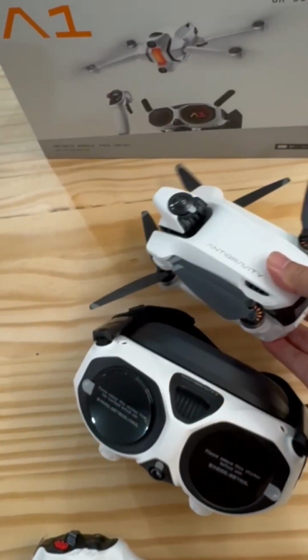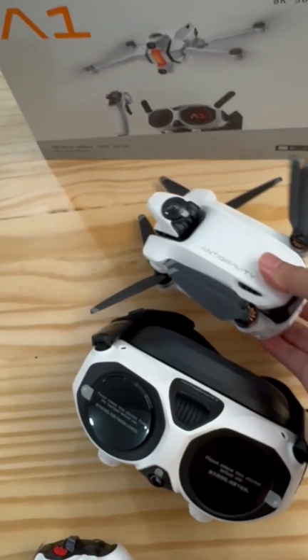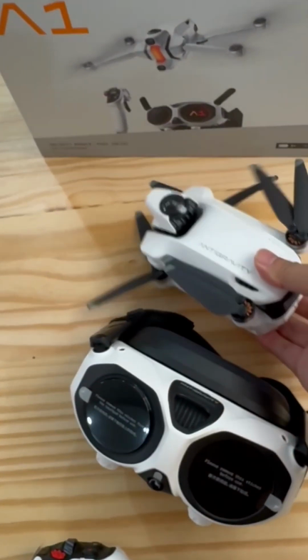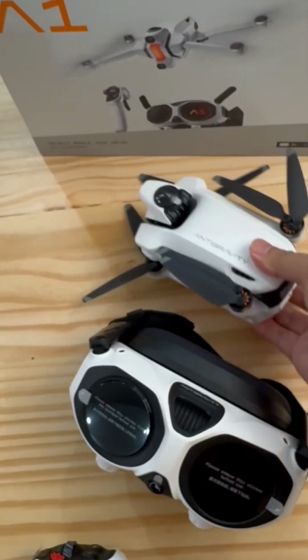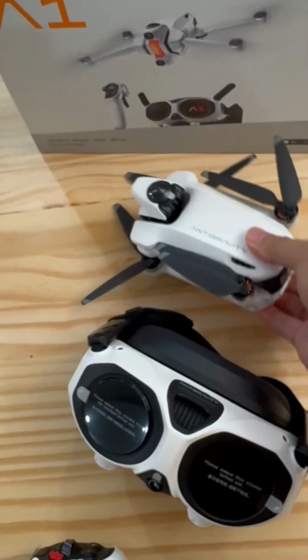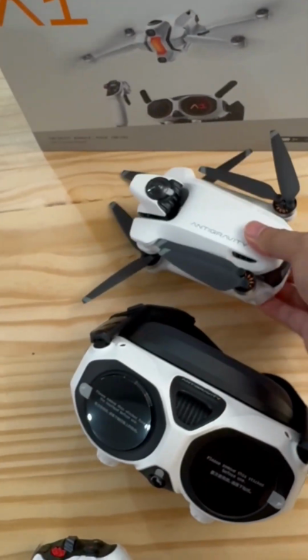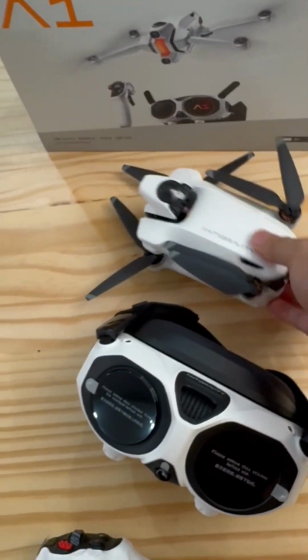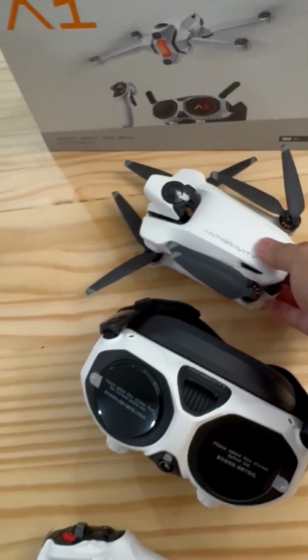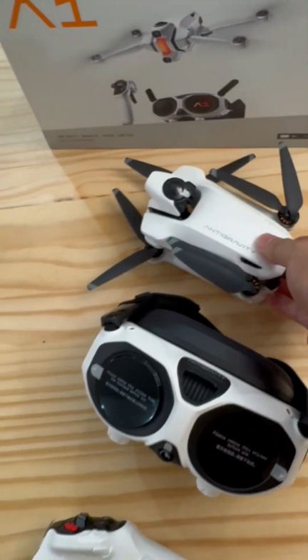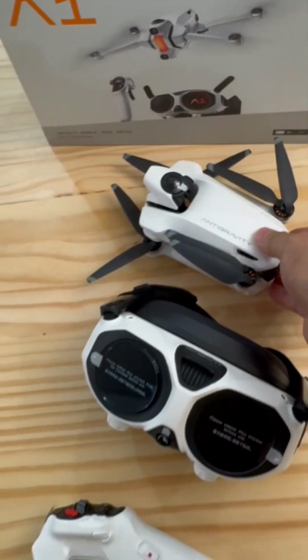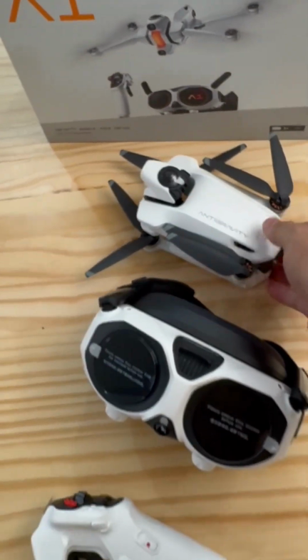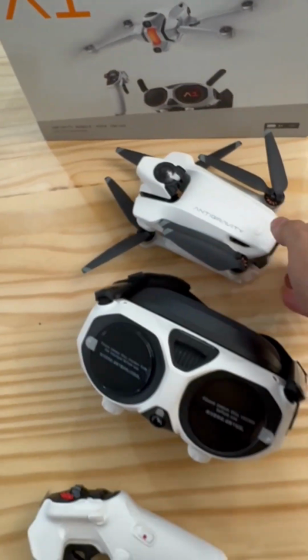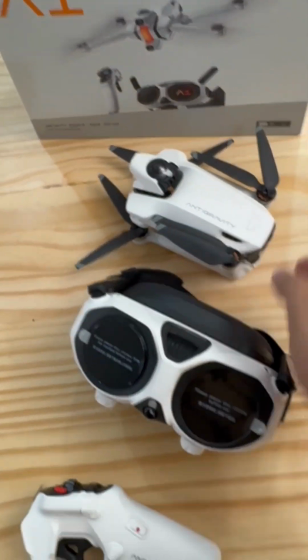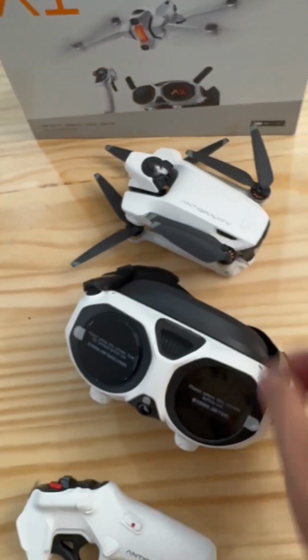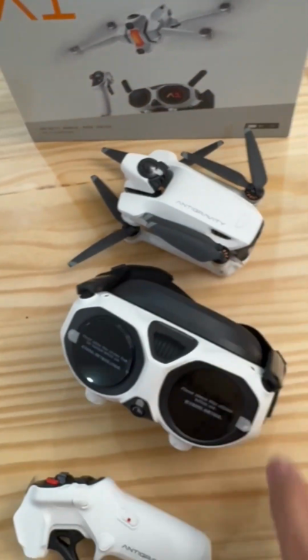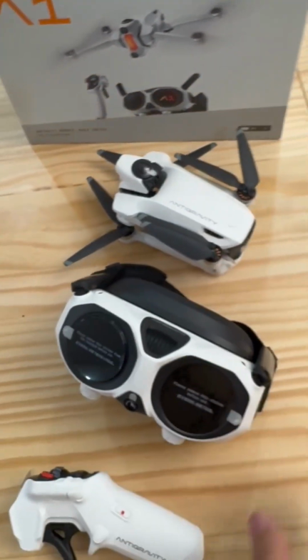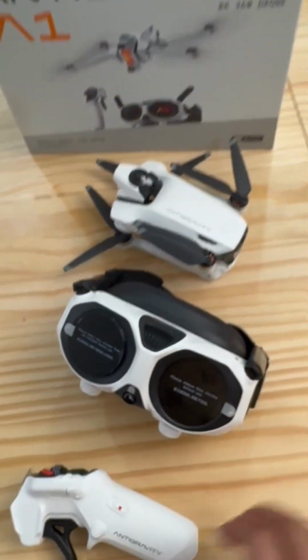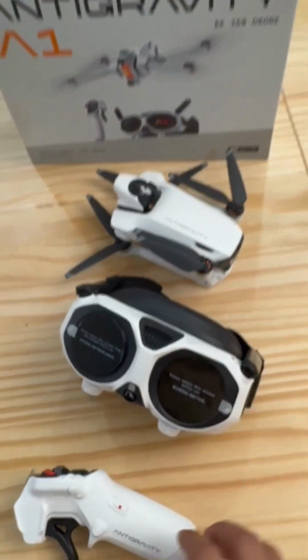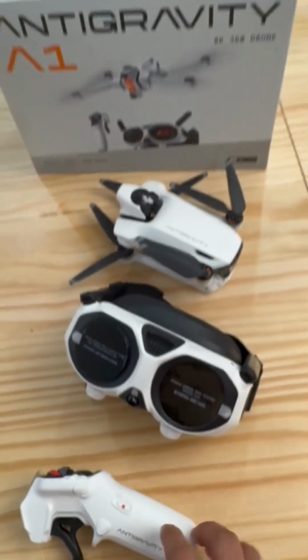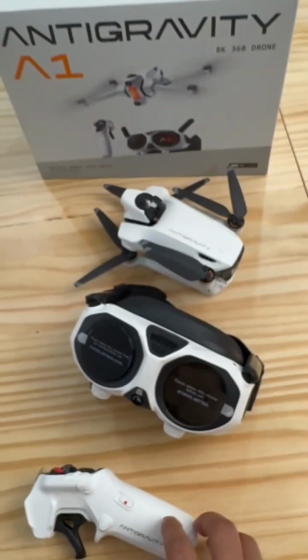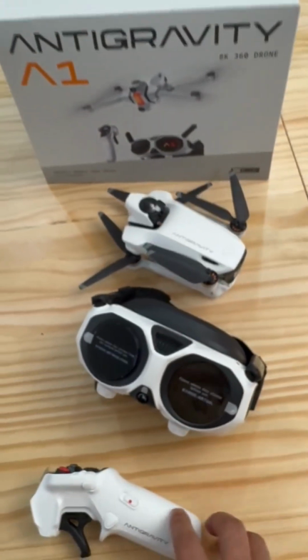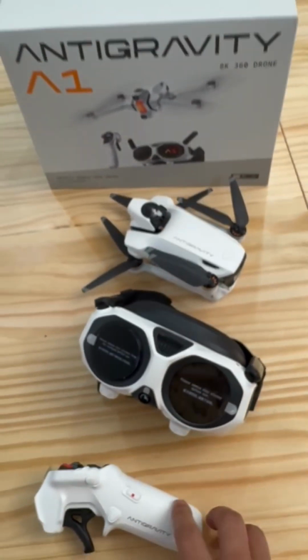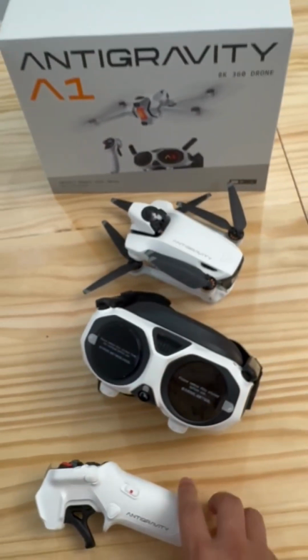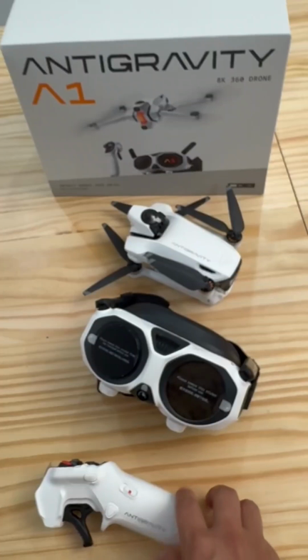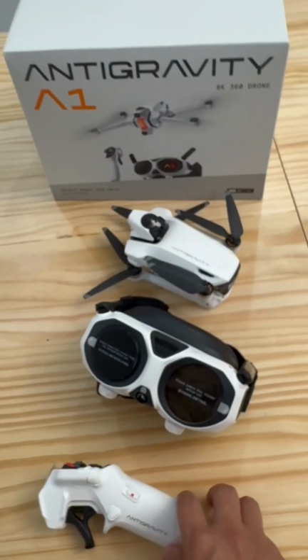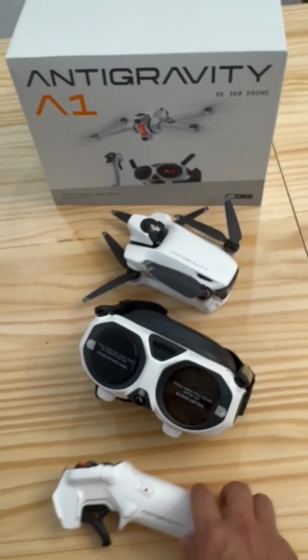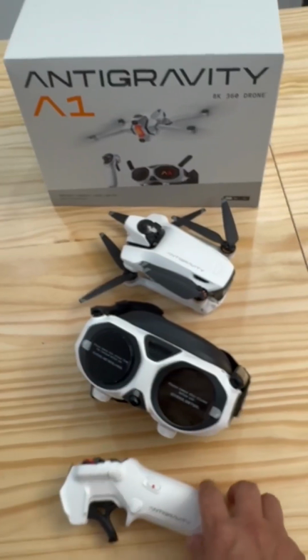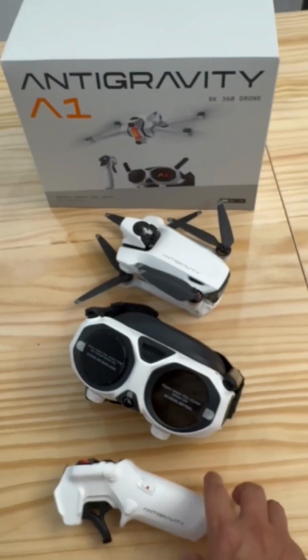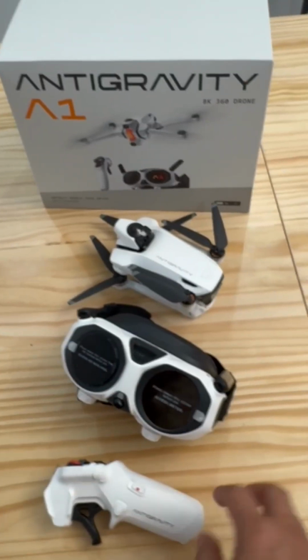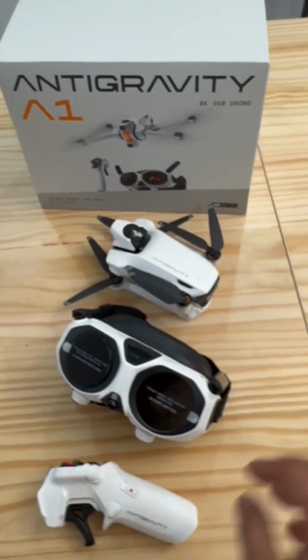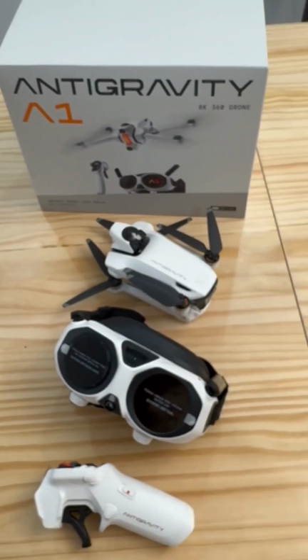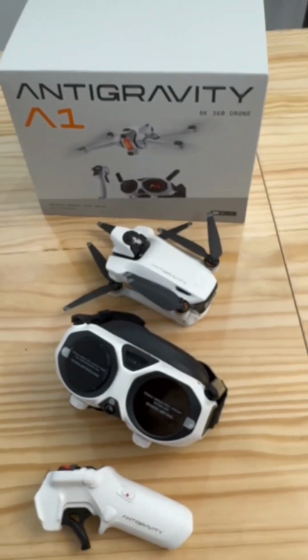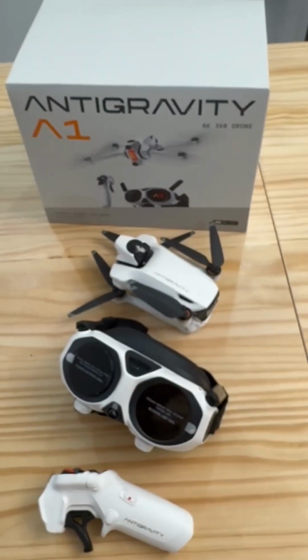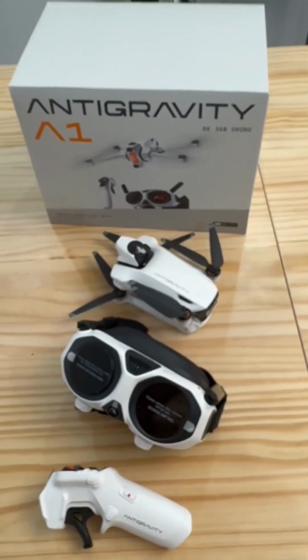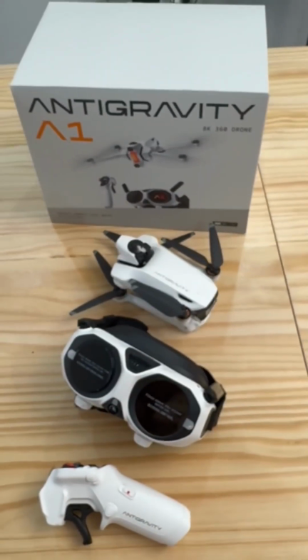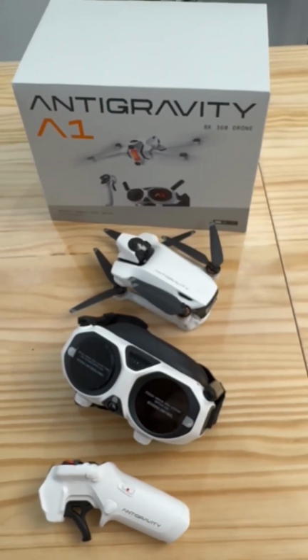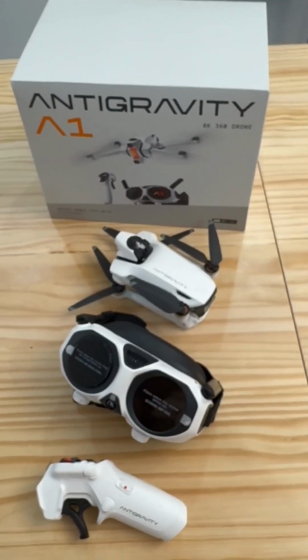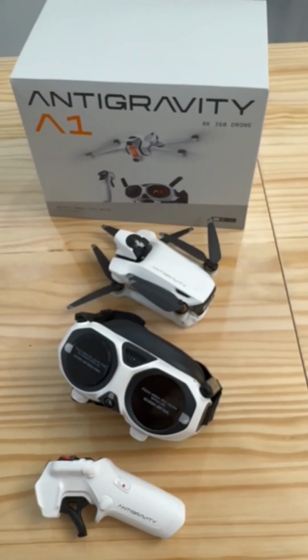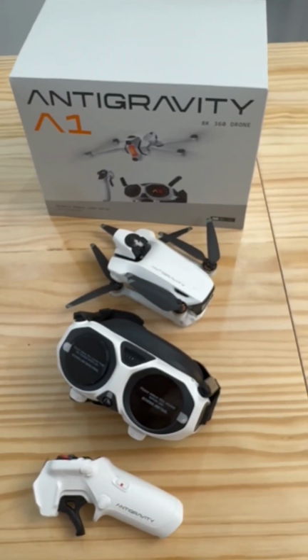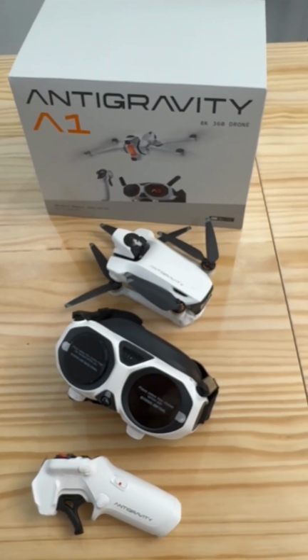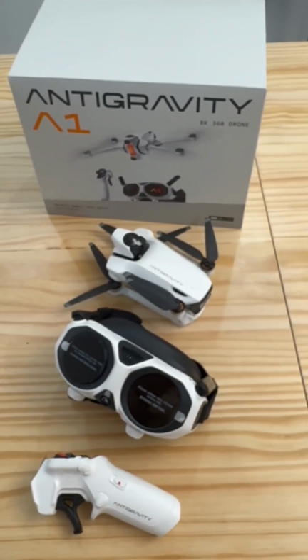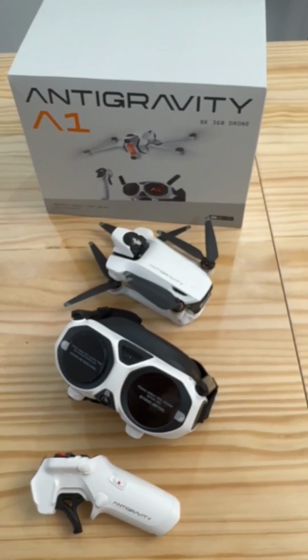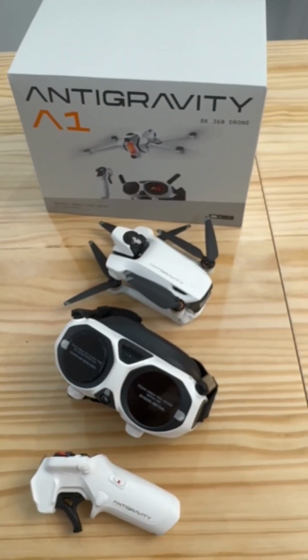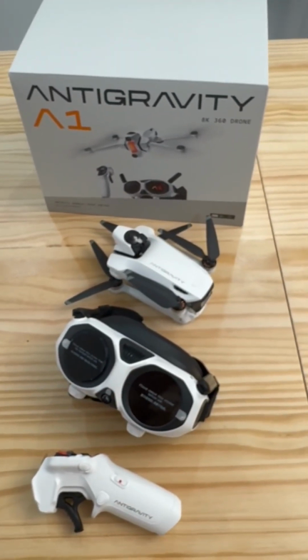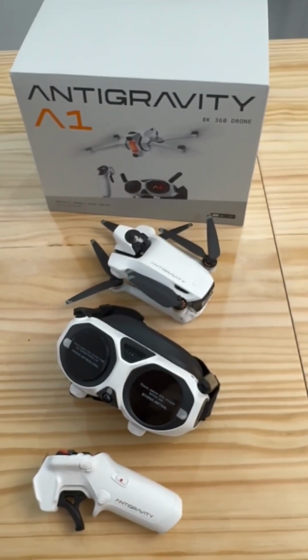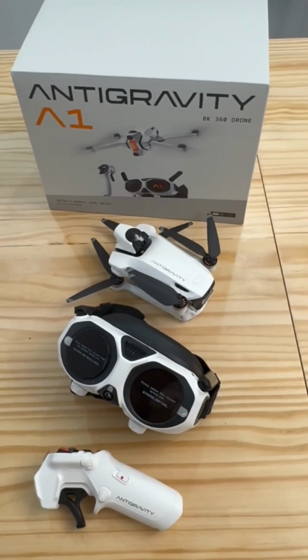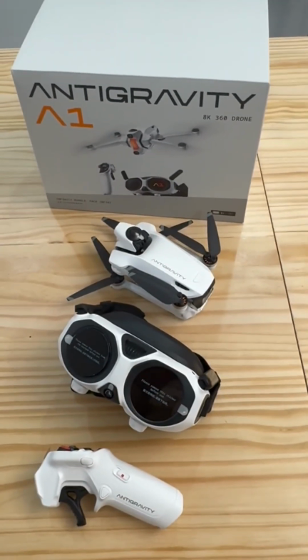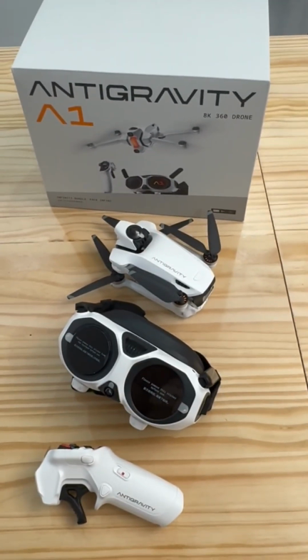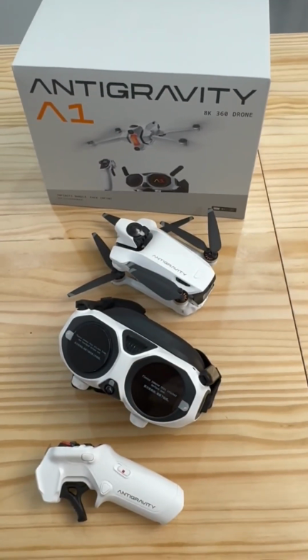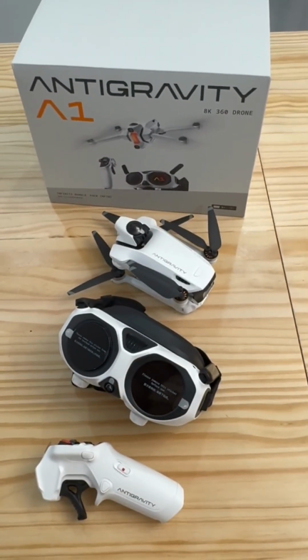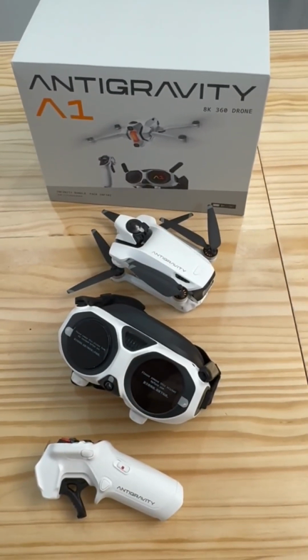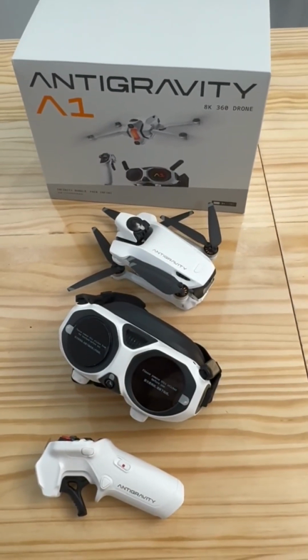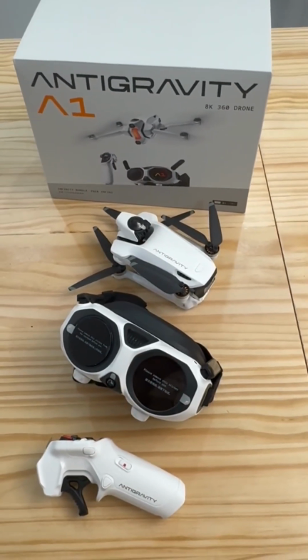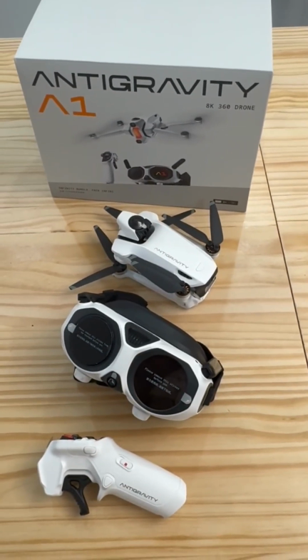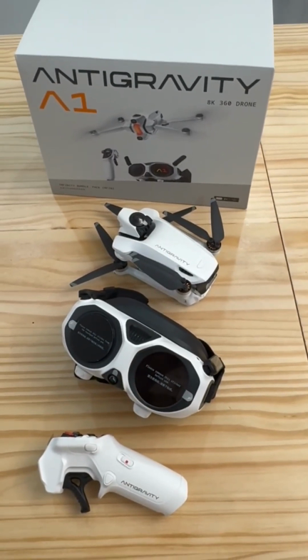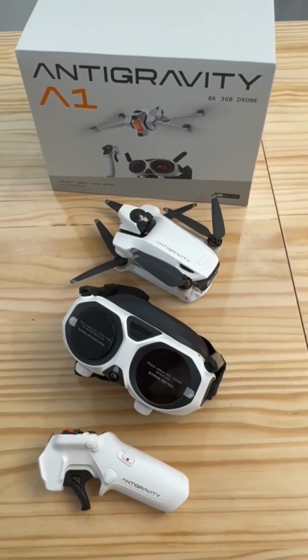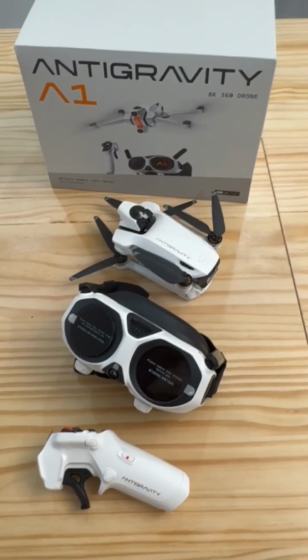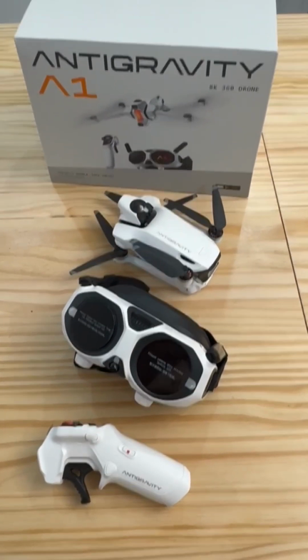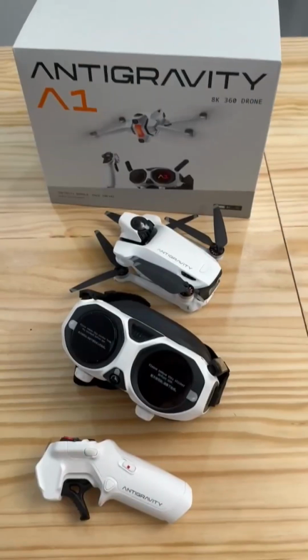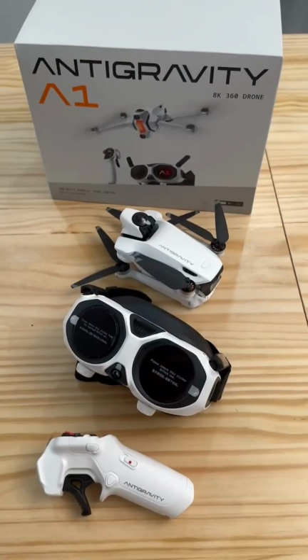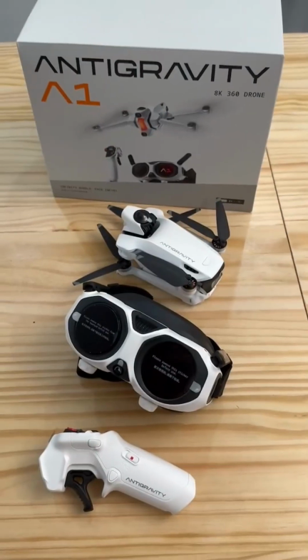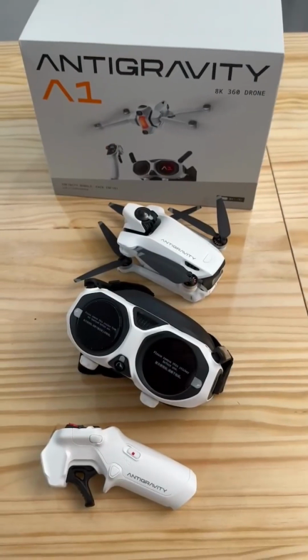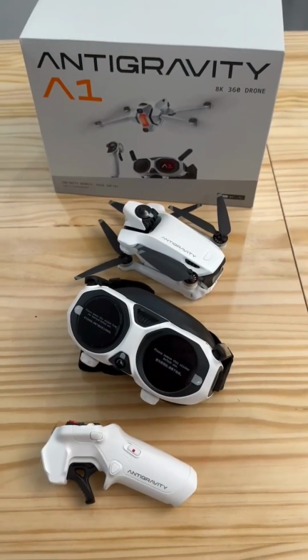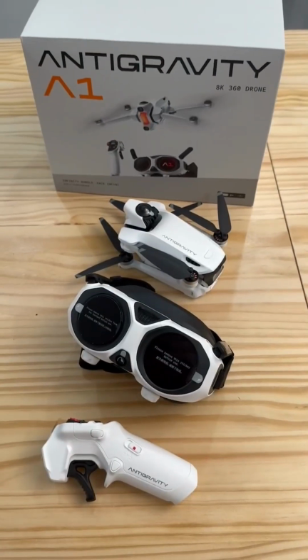So this is the main stuff inside the box. So what do you think of this new brand compared to the DJI? Thank you.